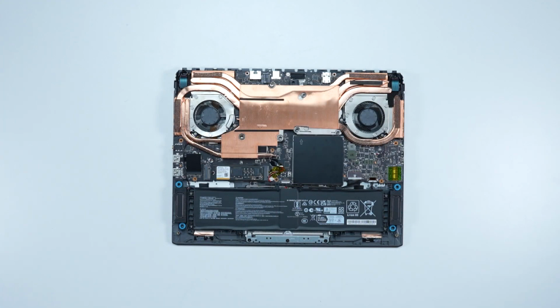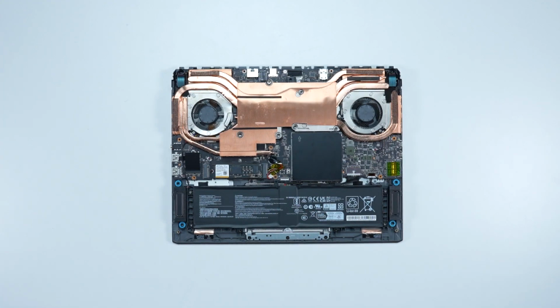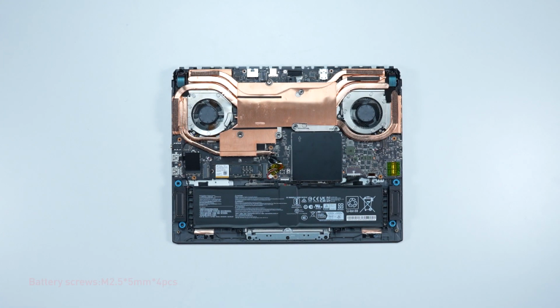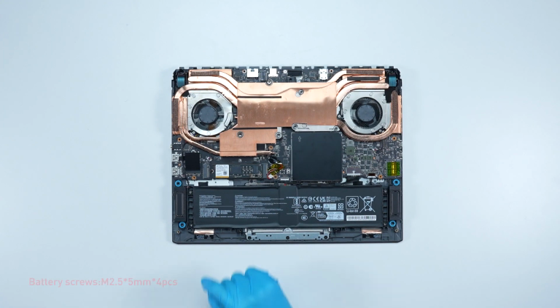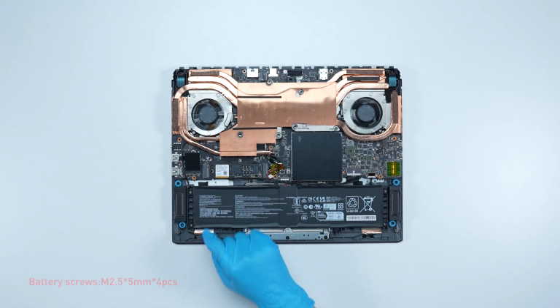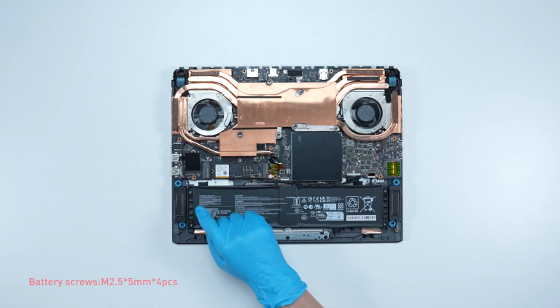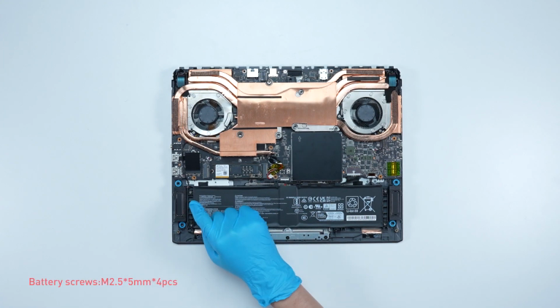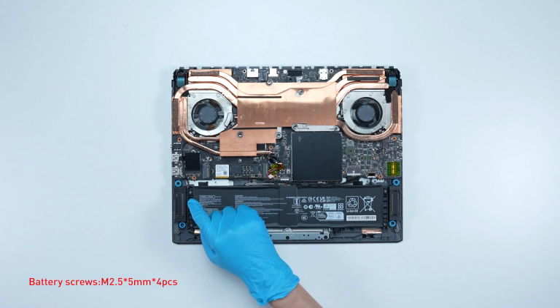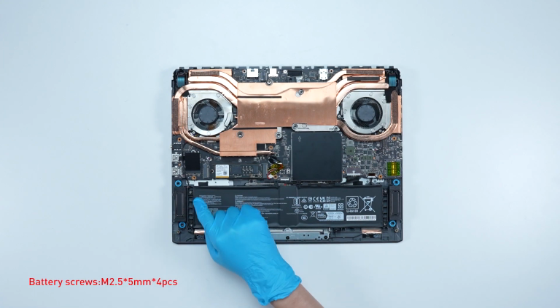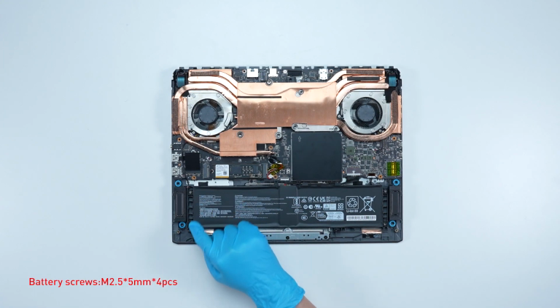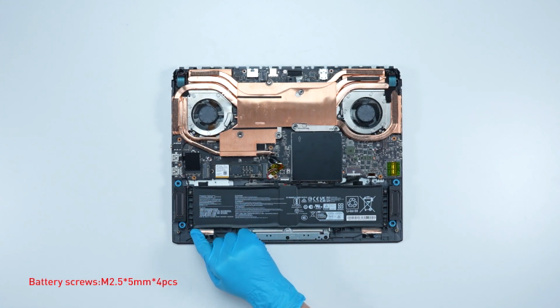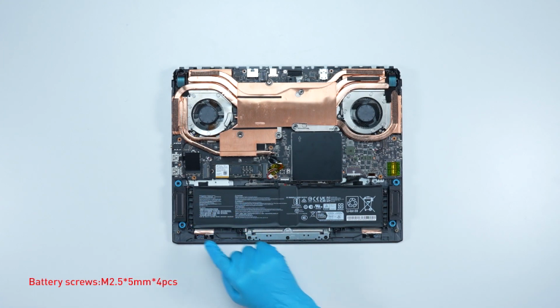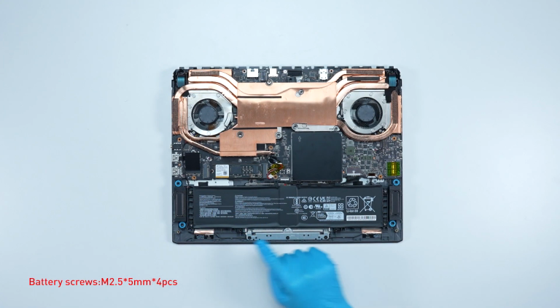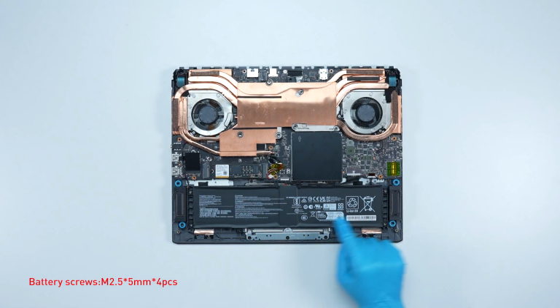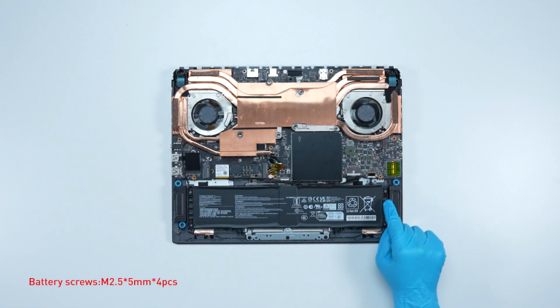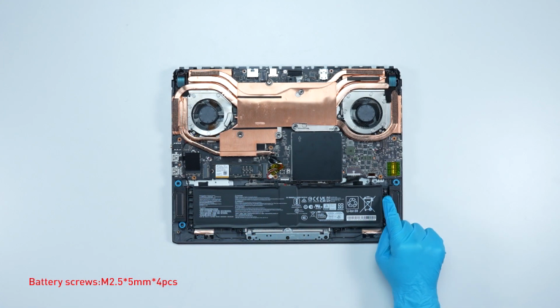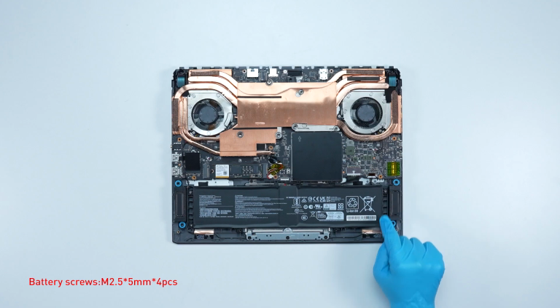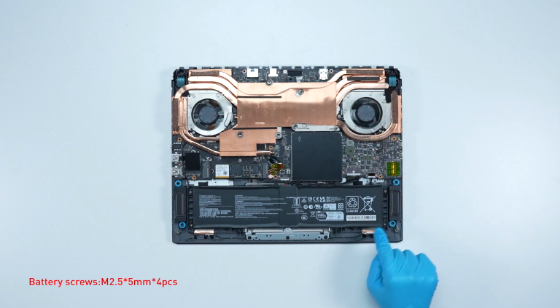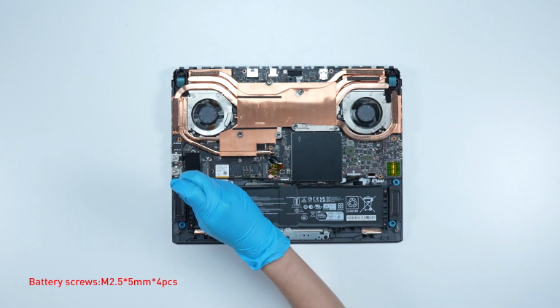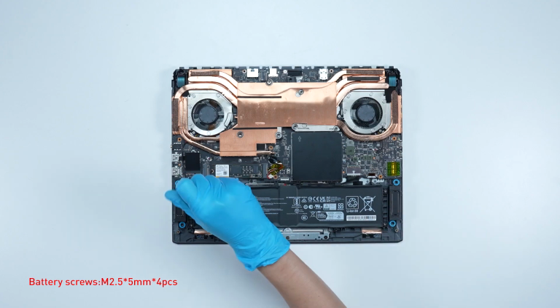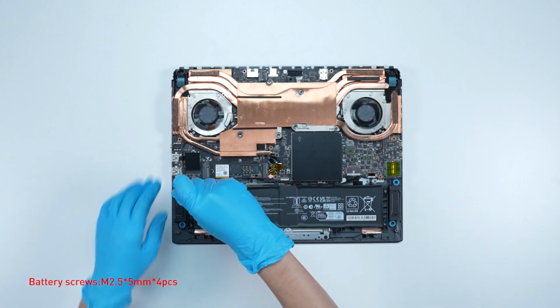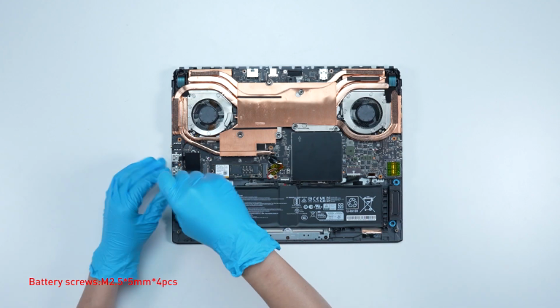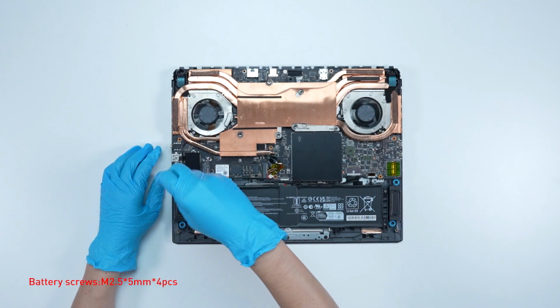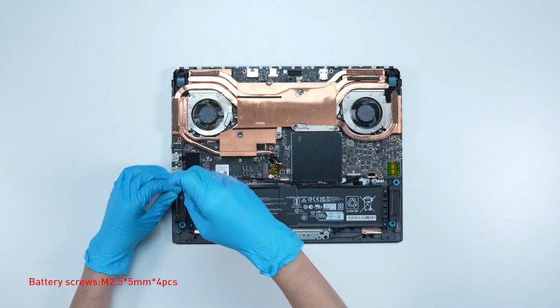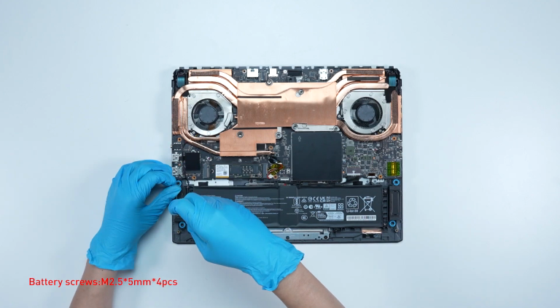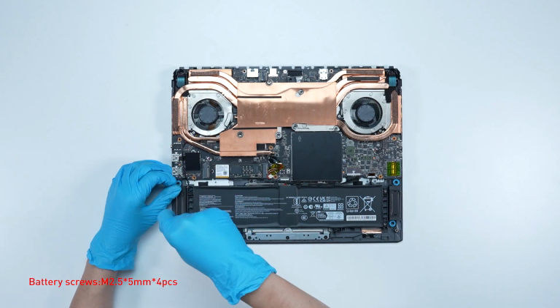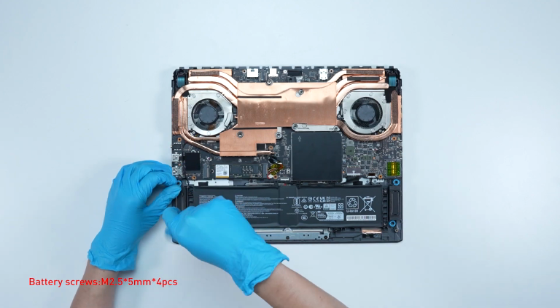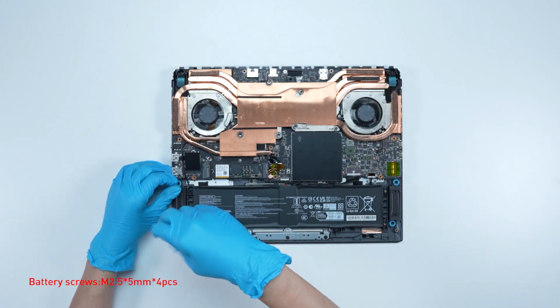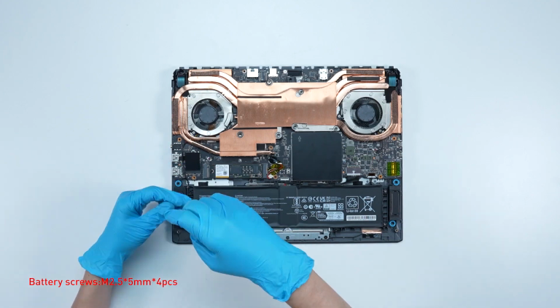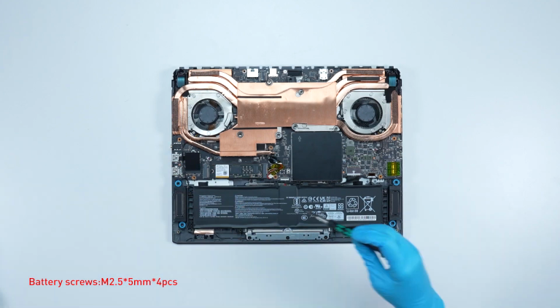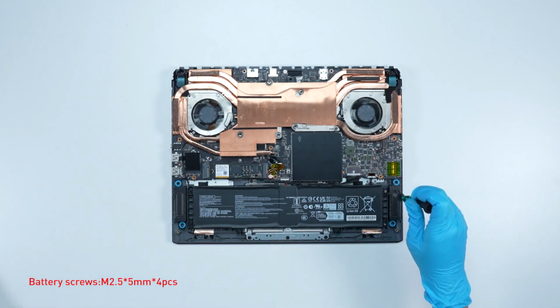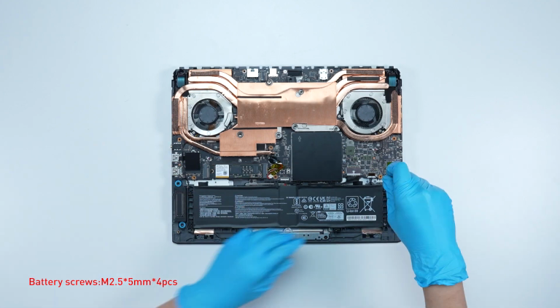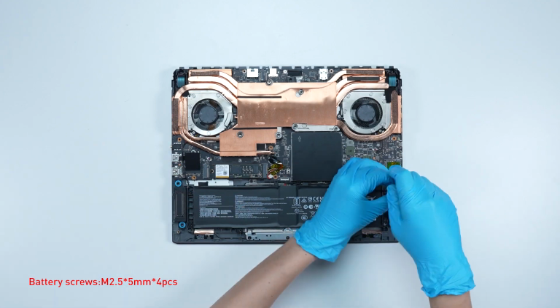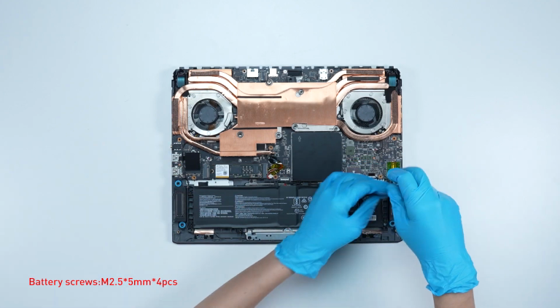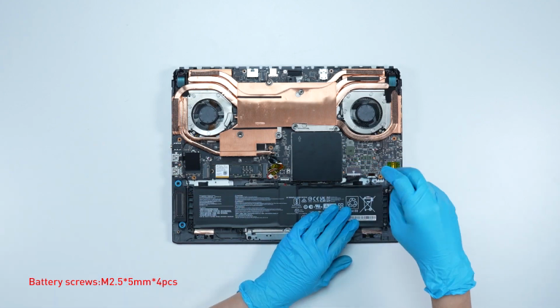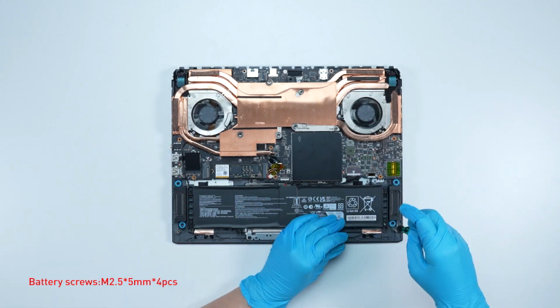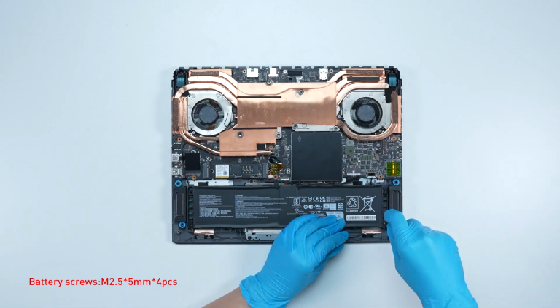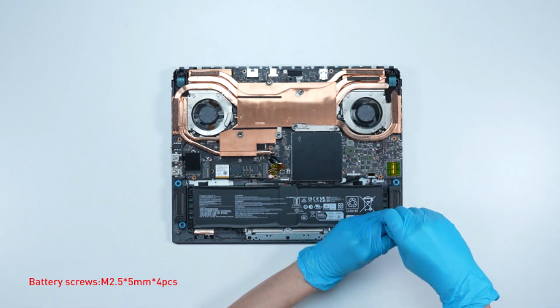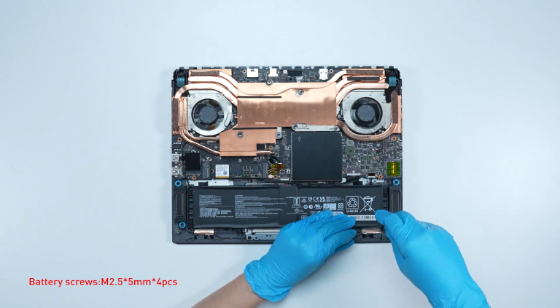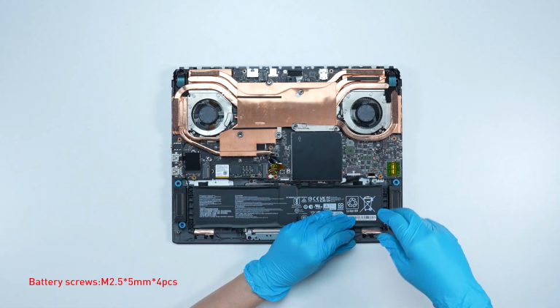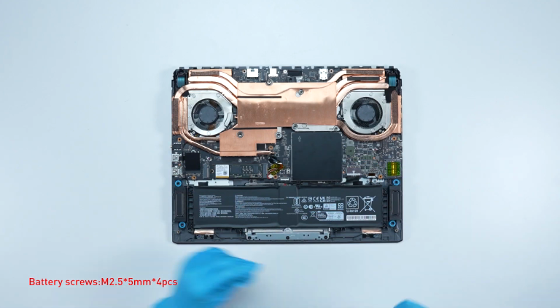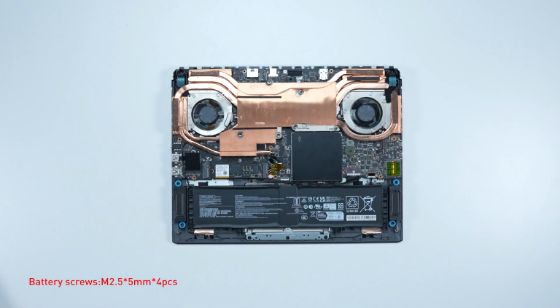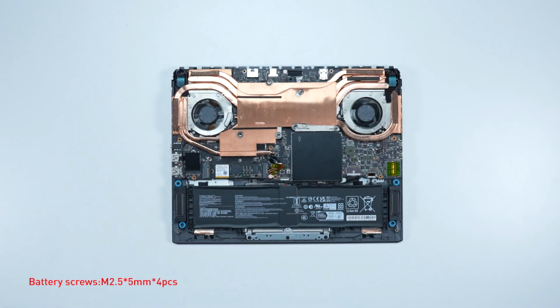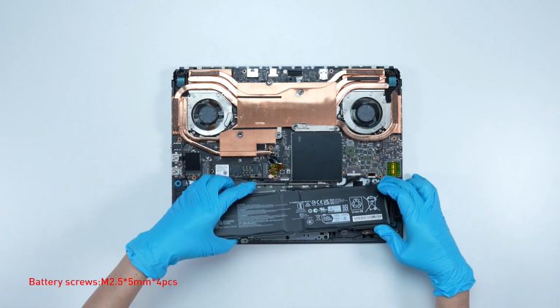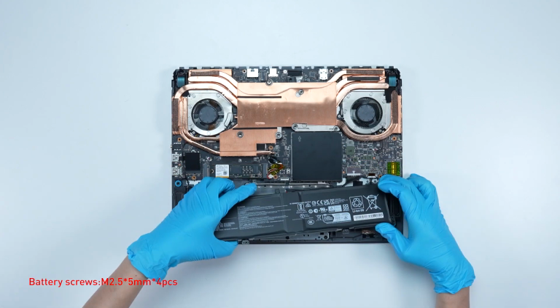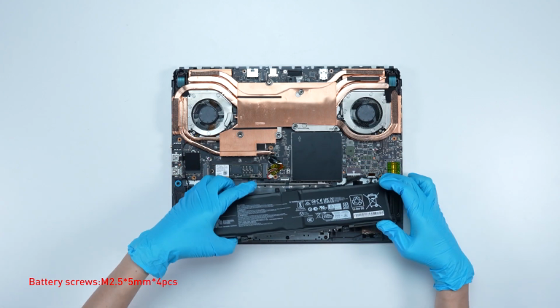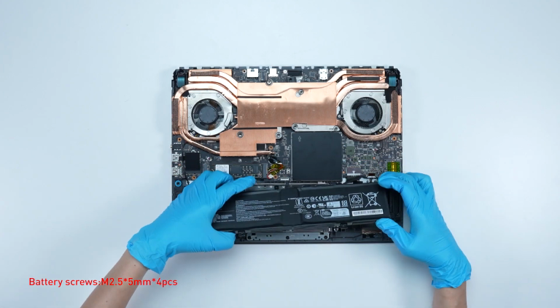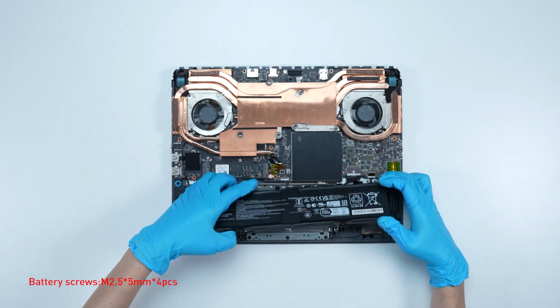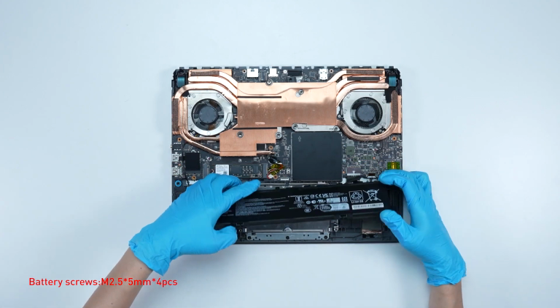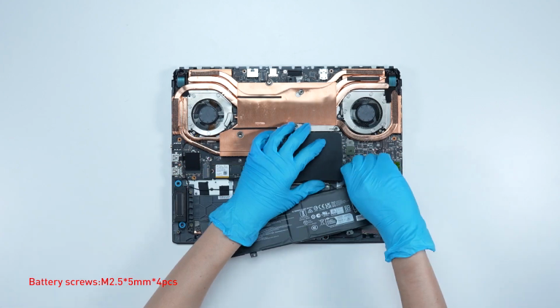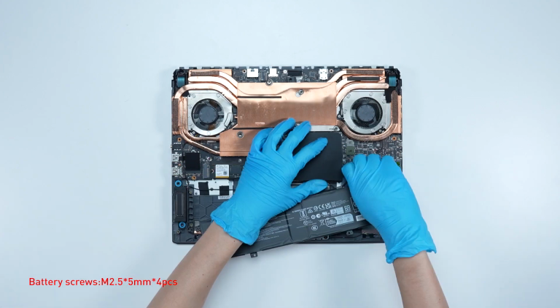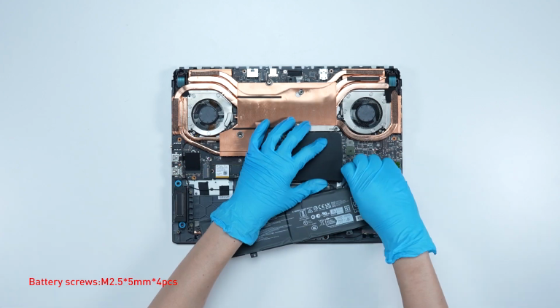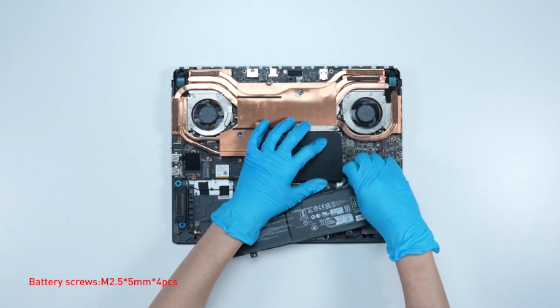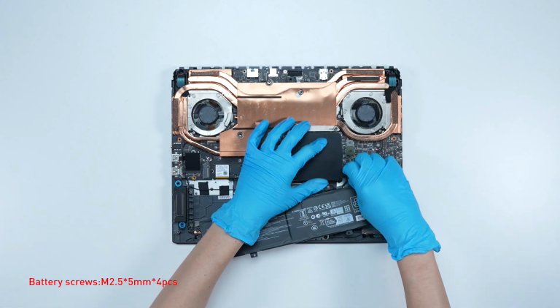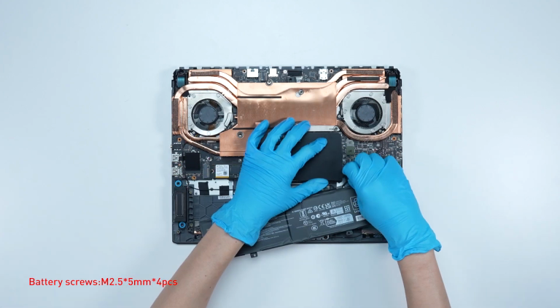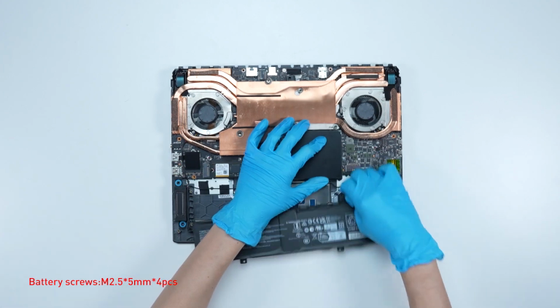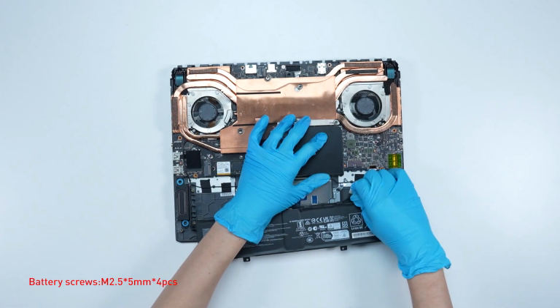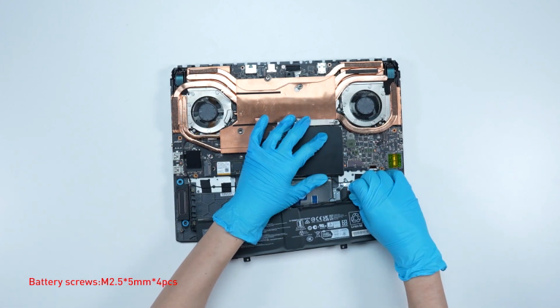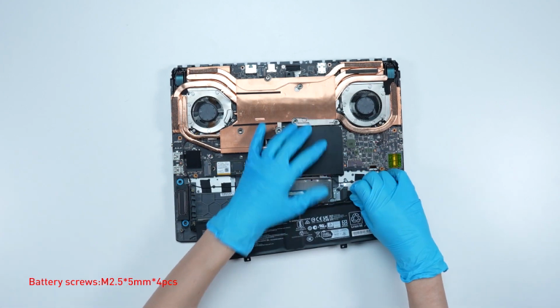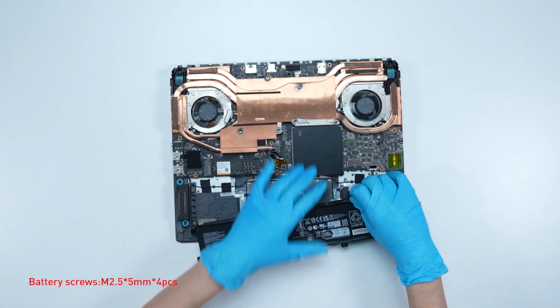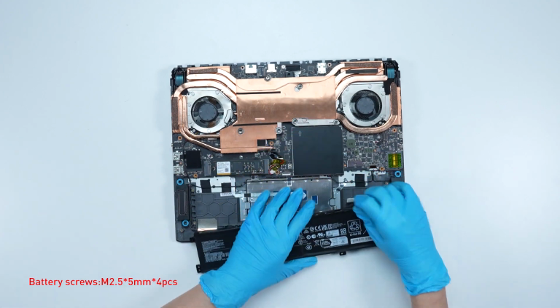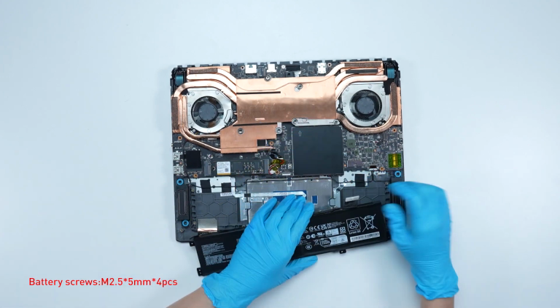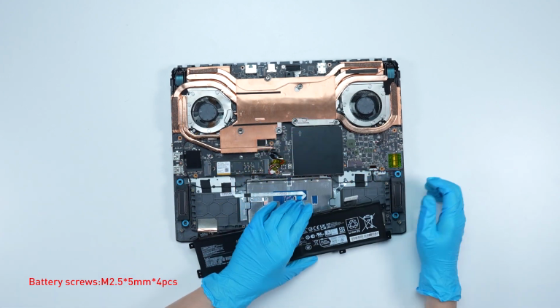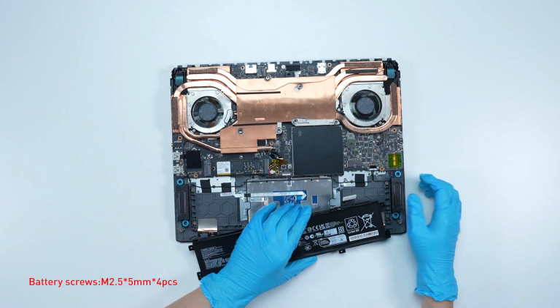Remove the four screws on the battery. Disconnect the battery cable, then remove the battery.